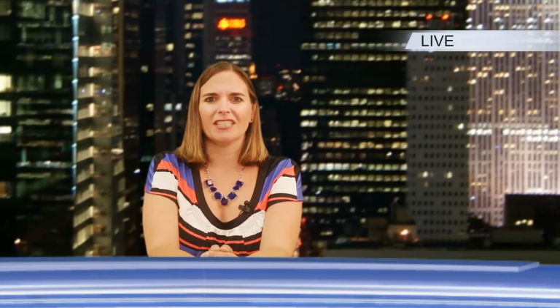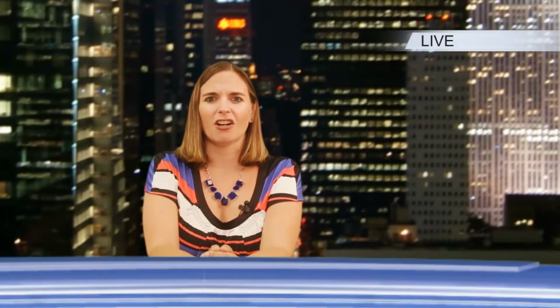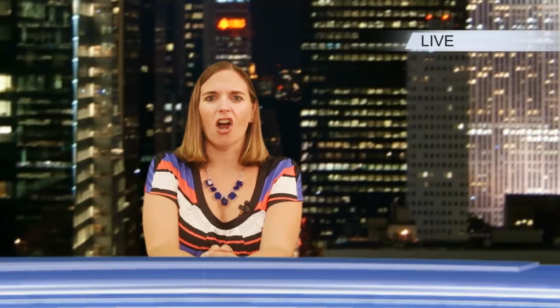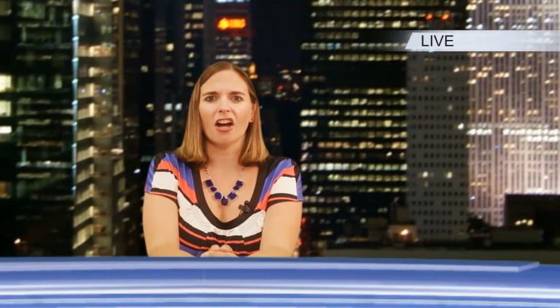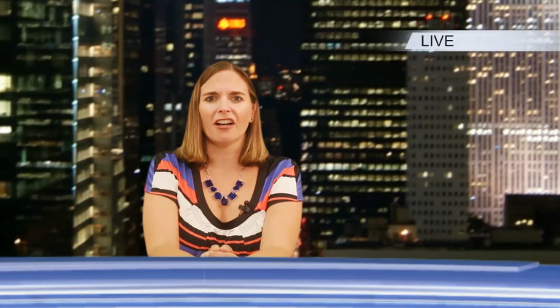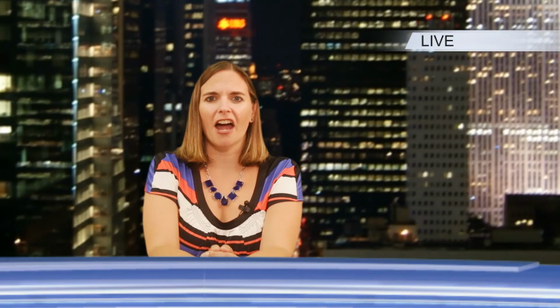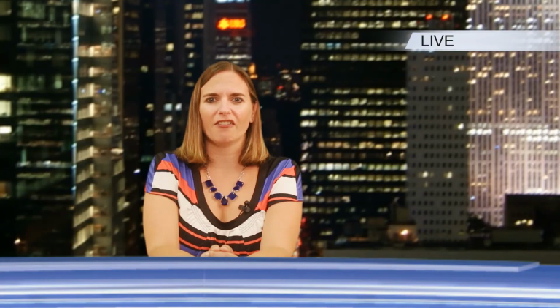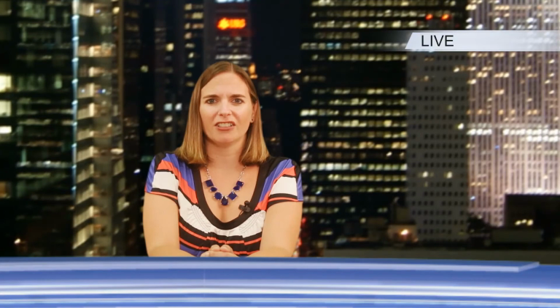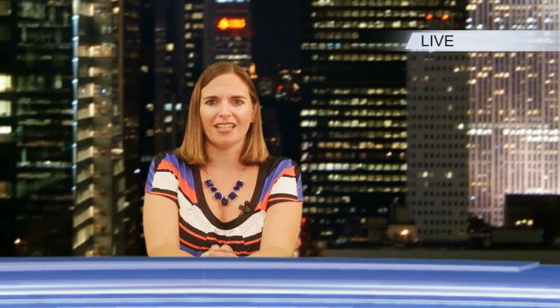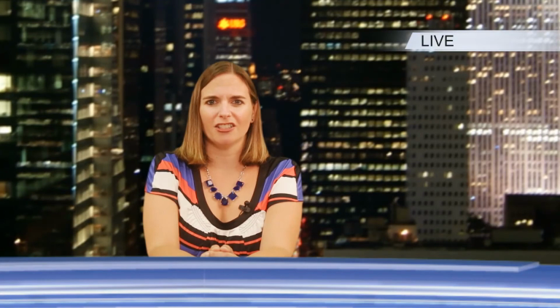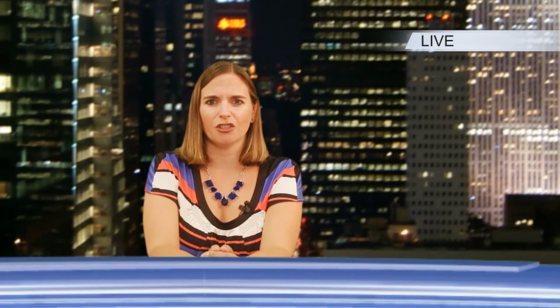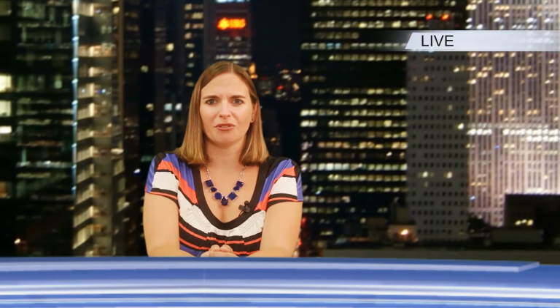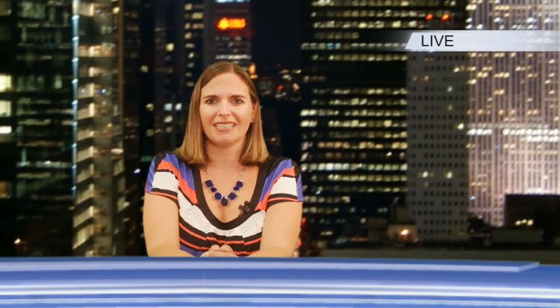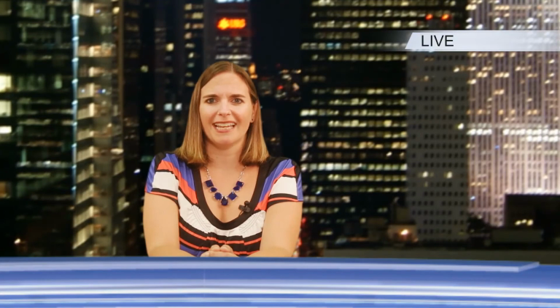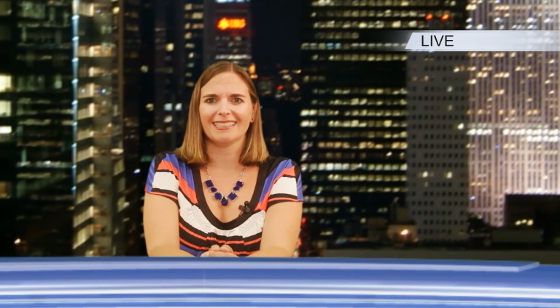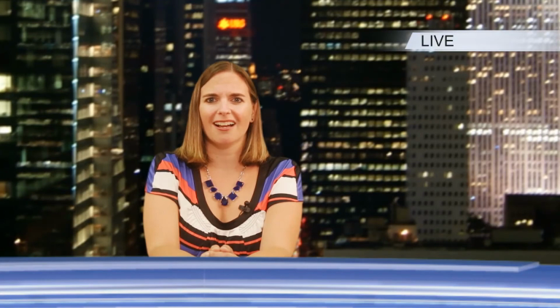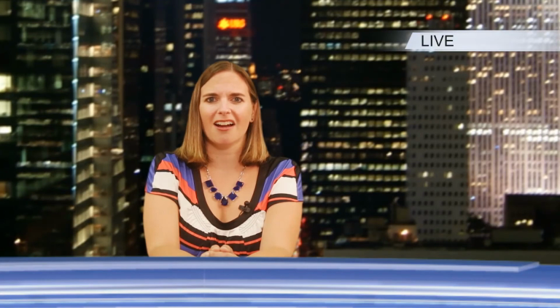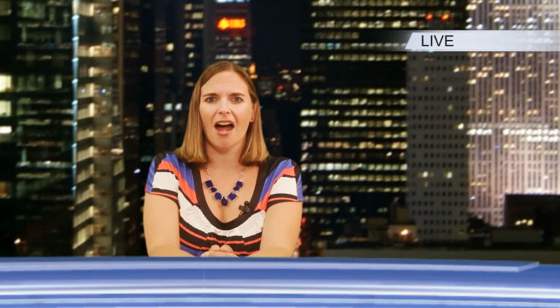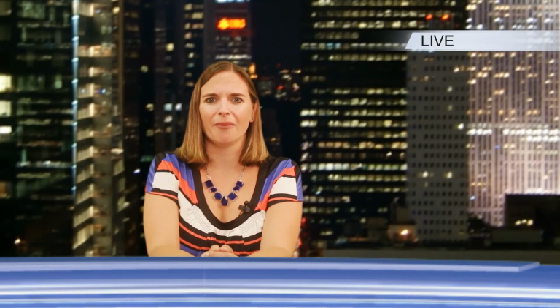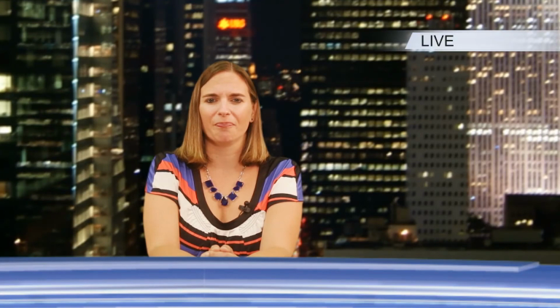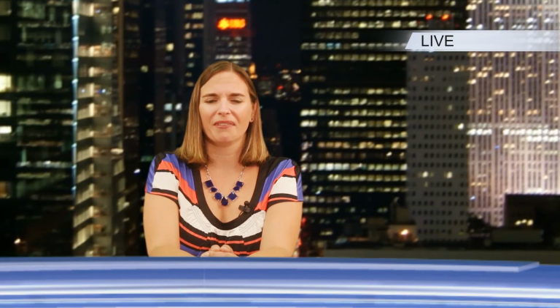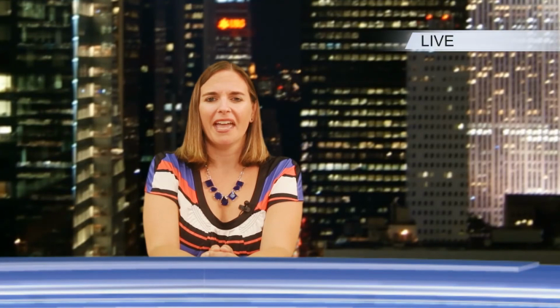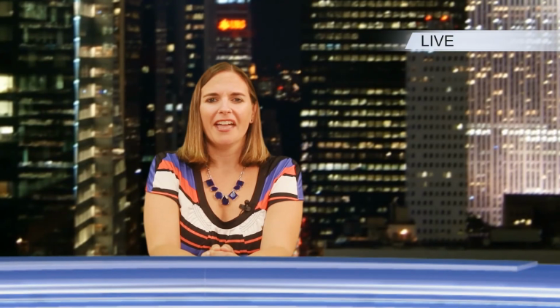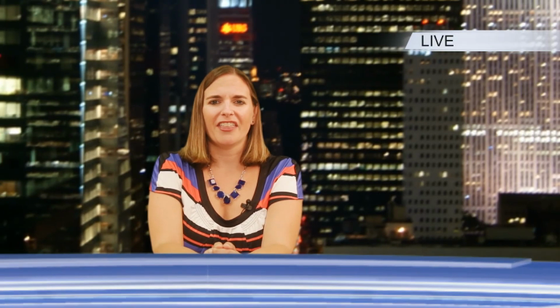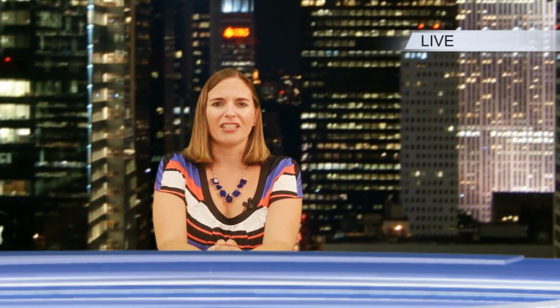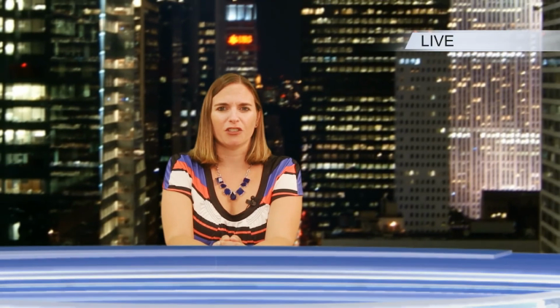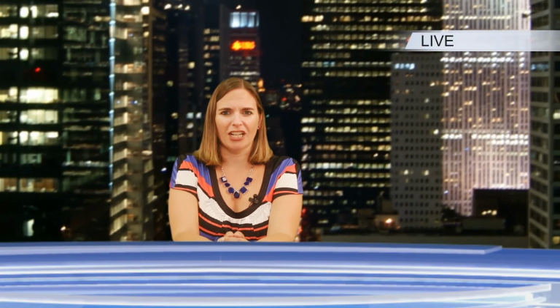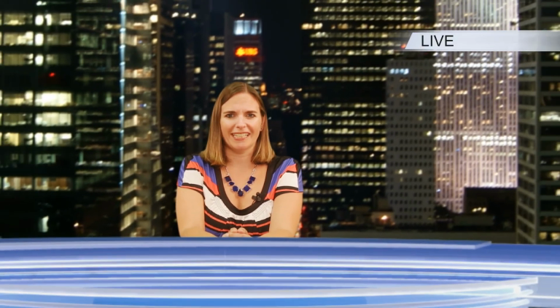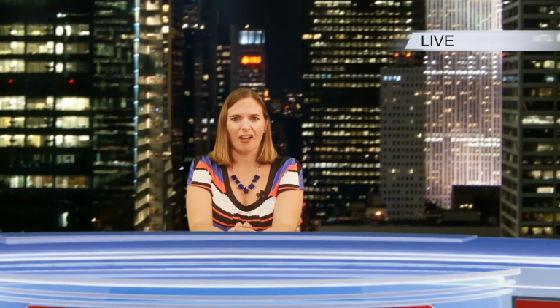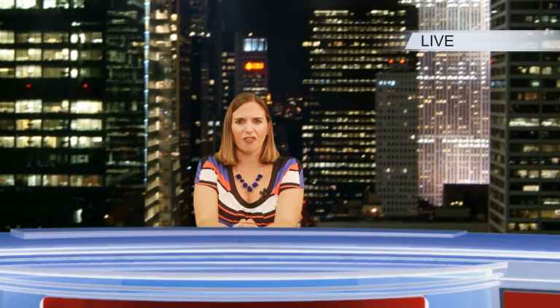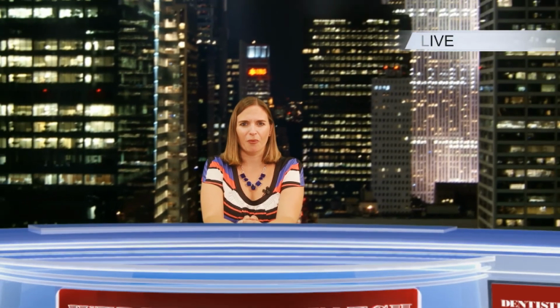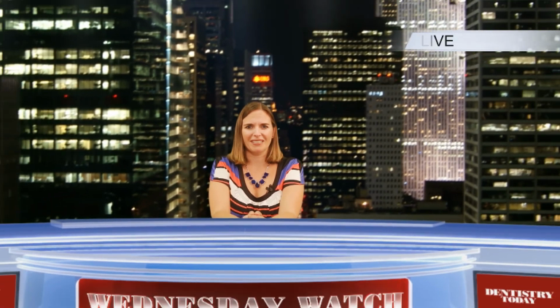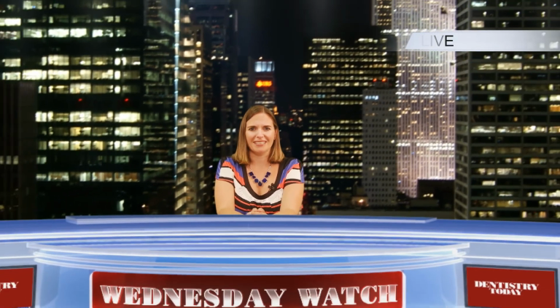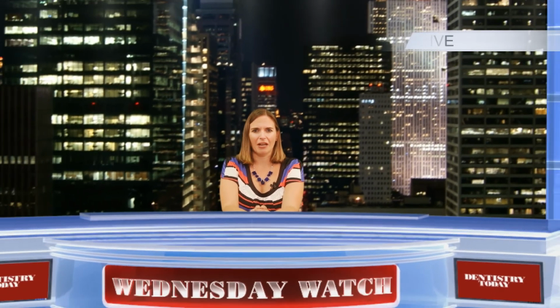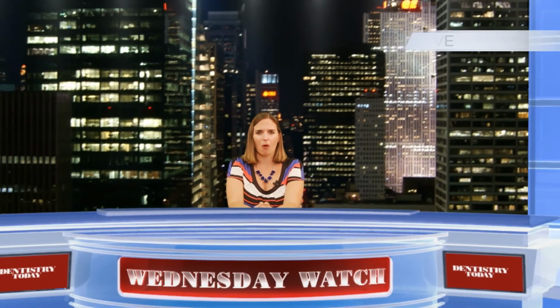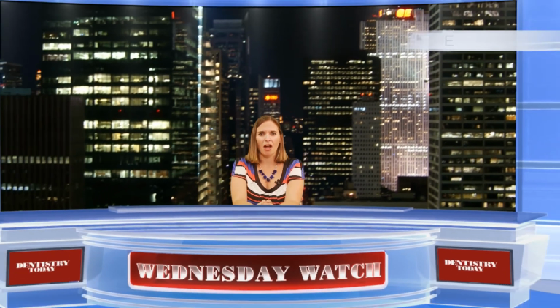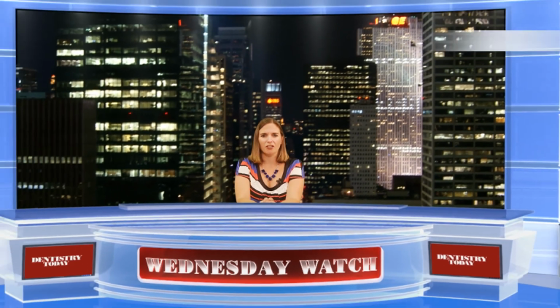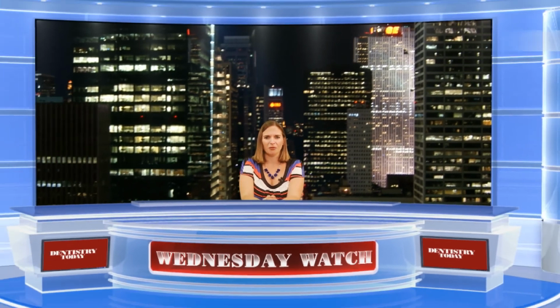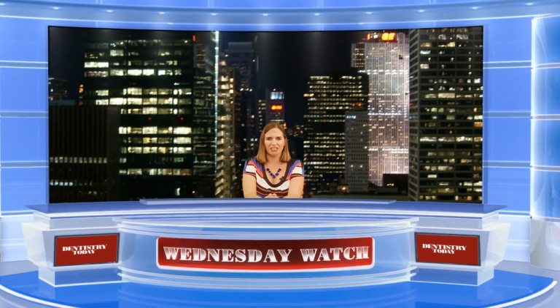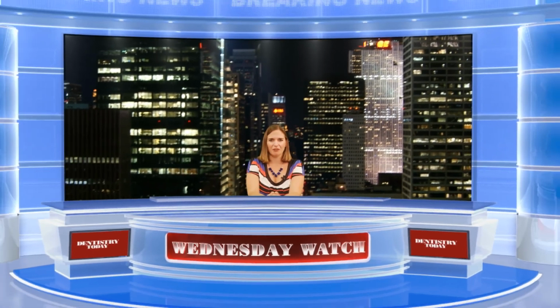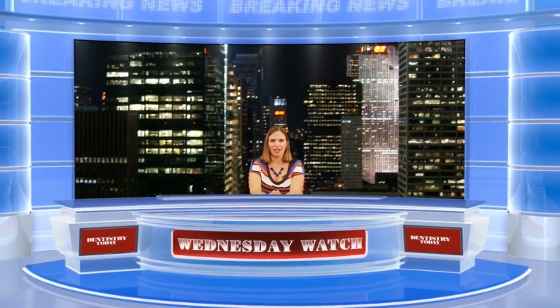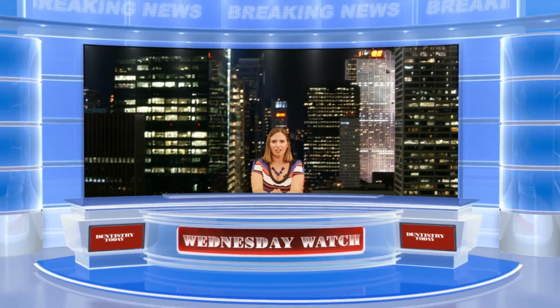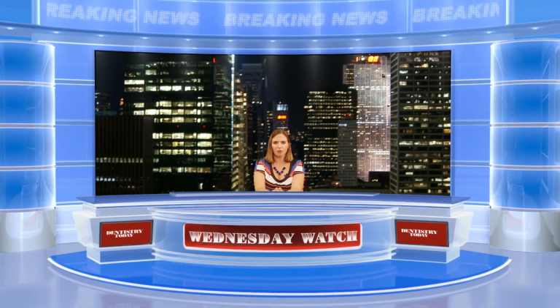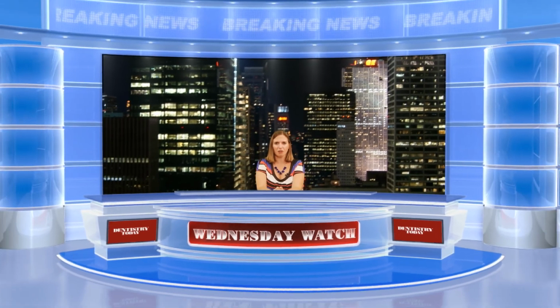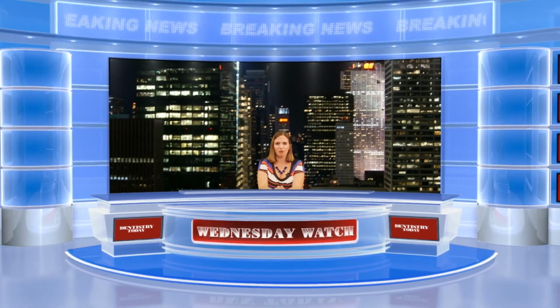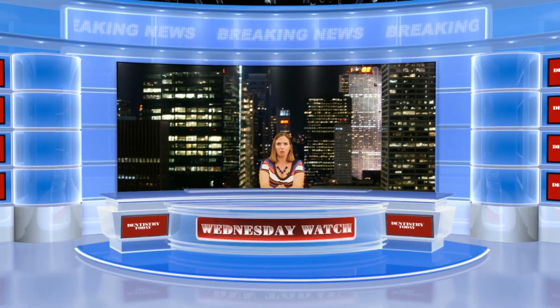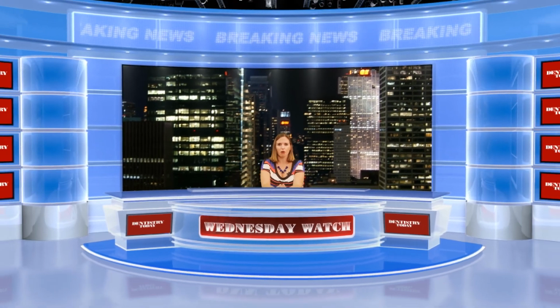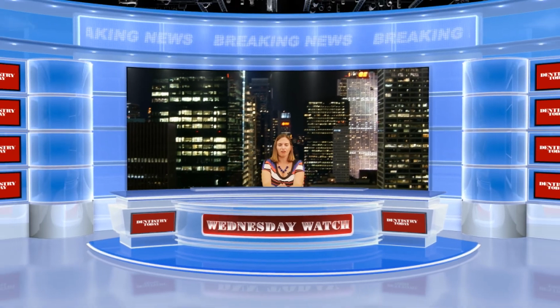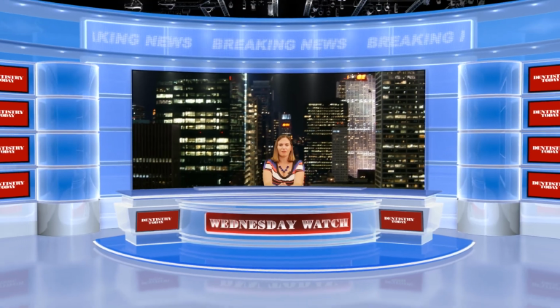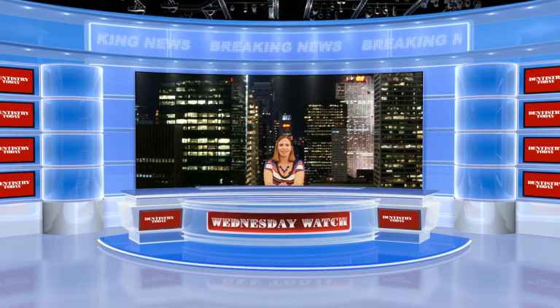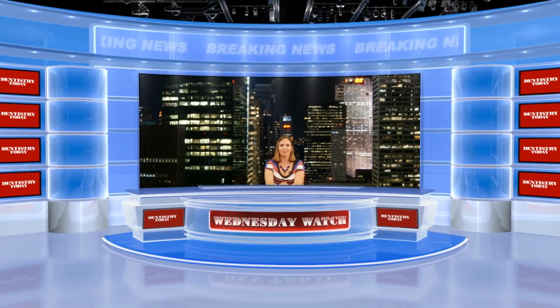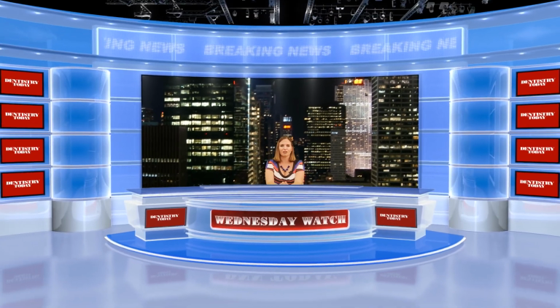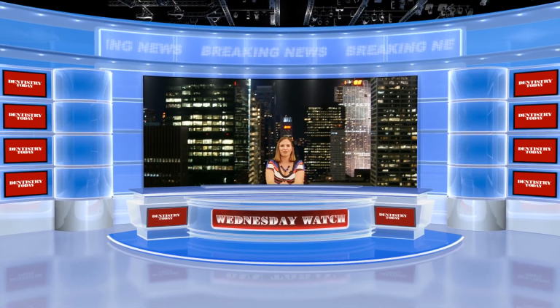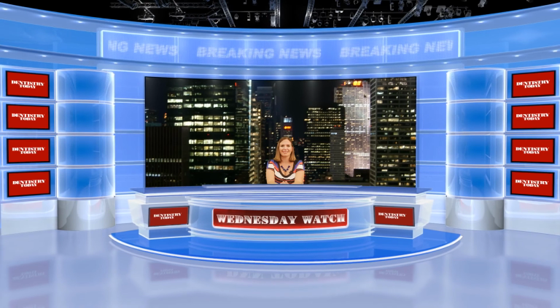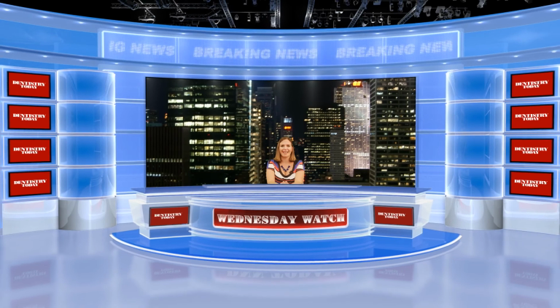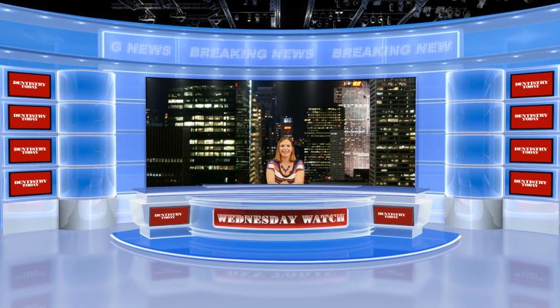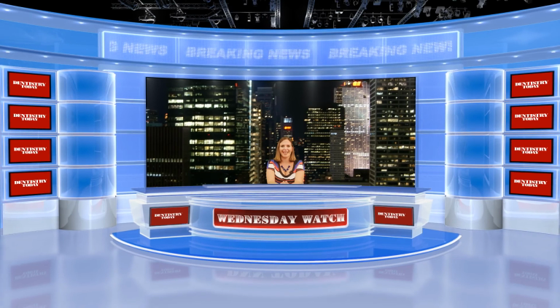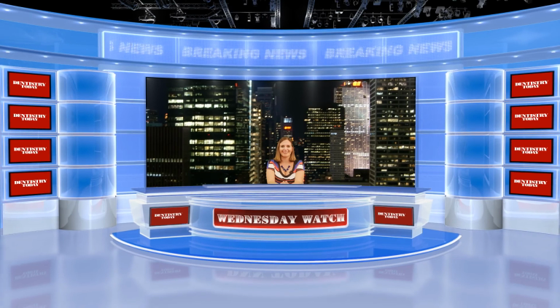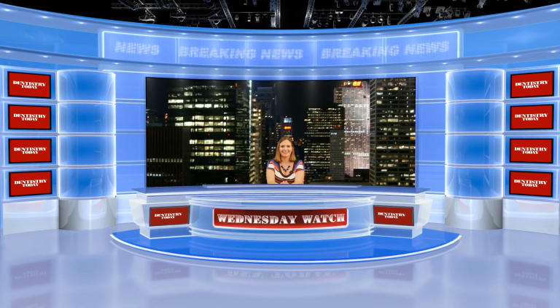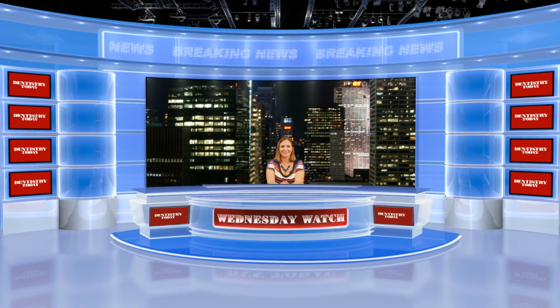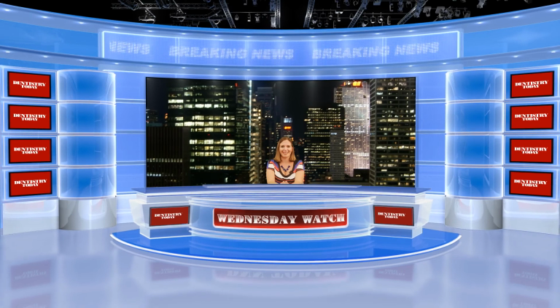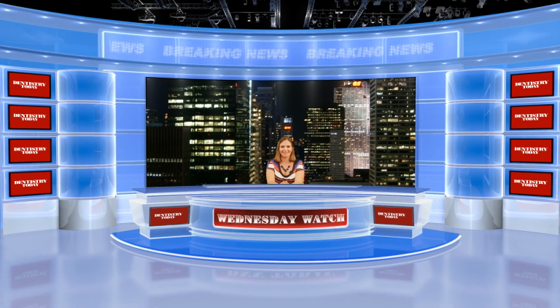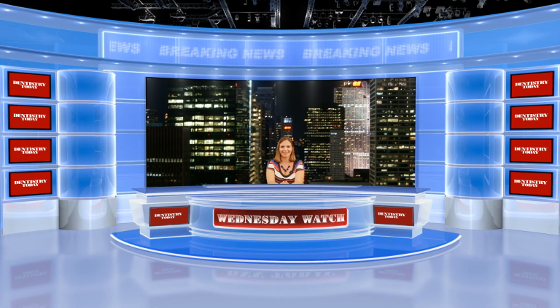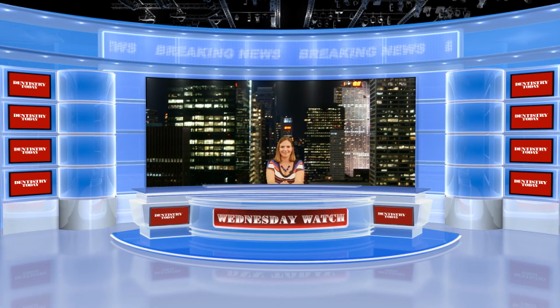For more technique videos, visit our archive on DentistryToday.com. Thanks for checking out the Wednesday Watch. We'll see you next week with more from Dentistry Today and DNN.